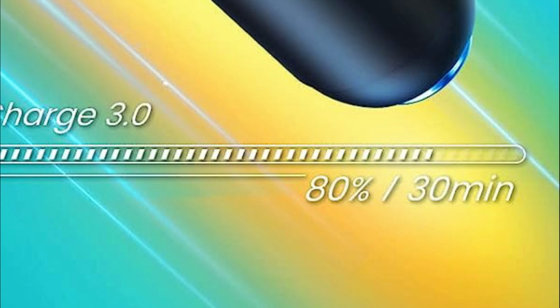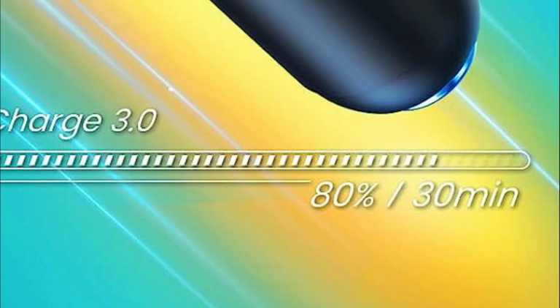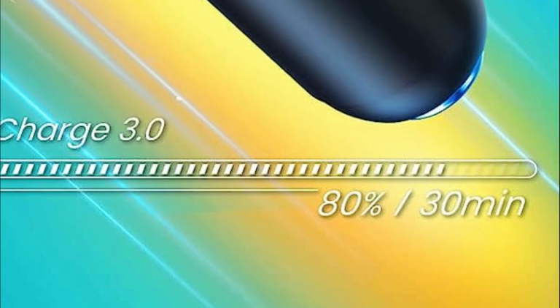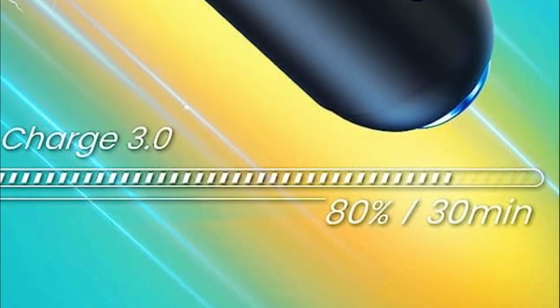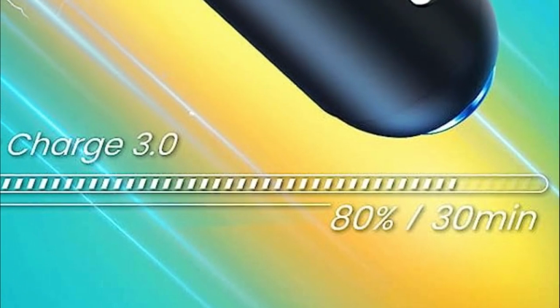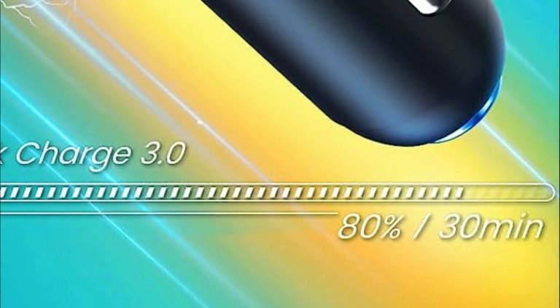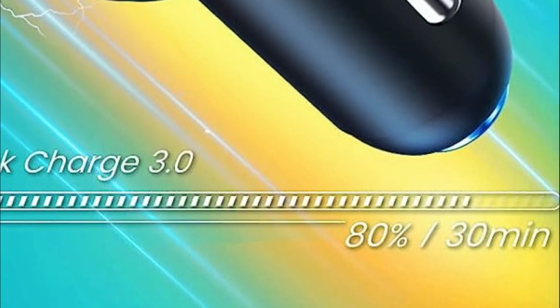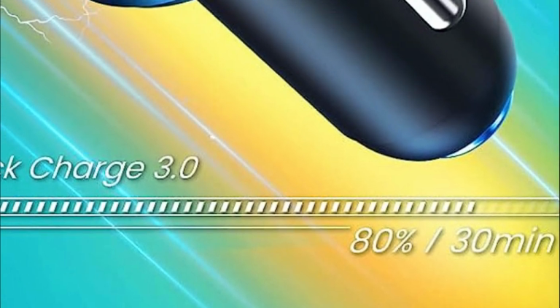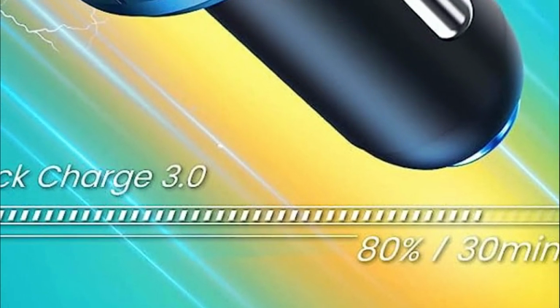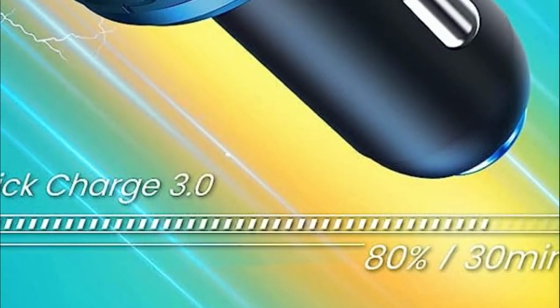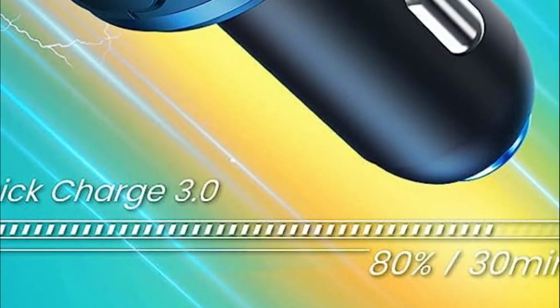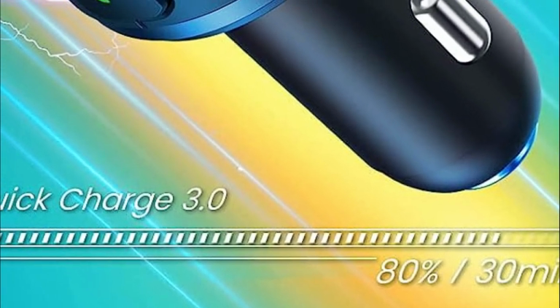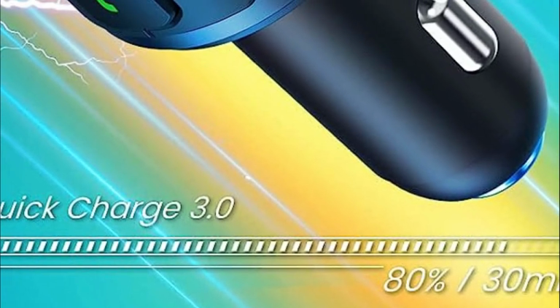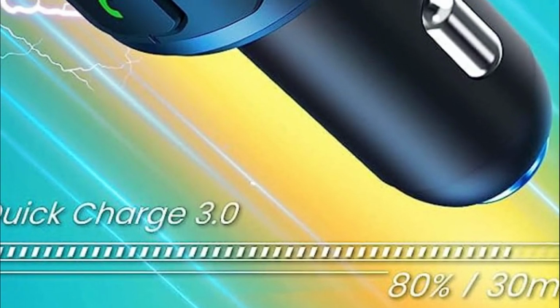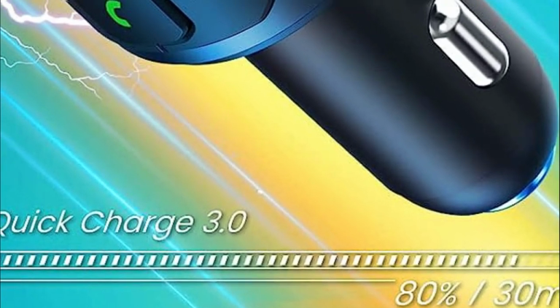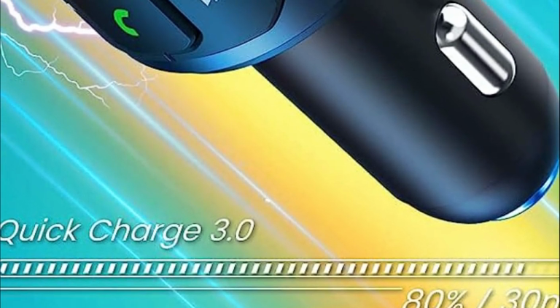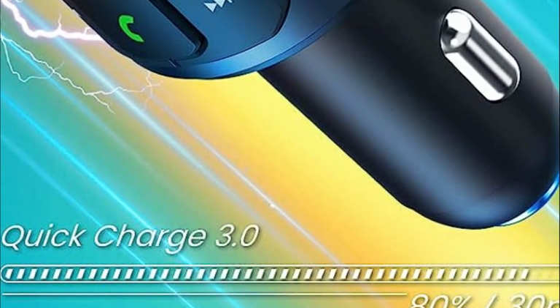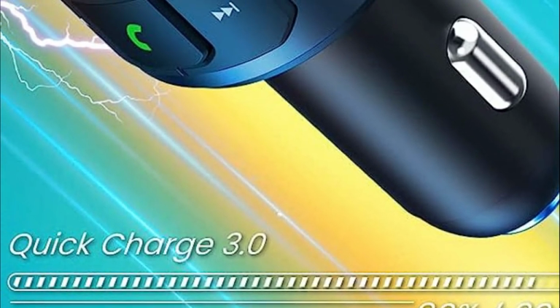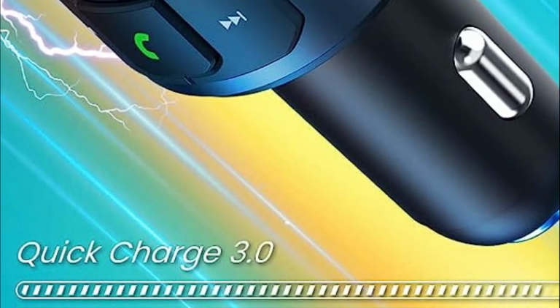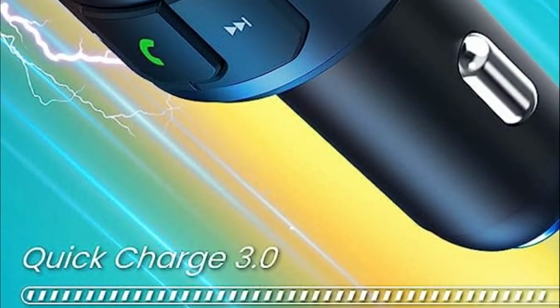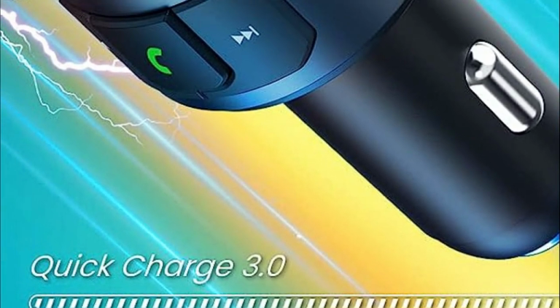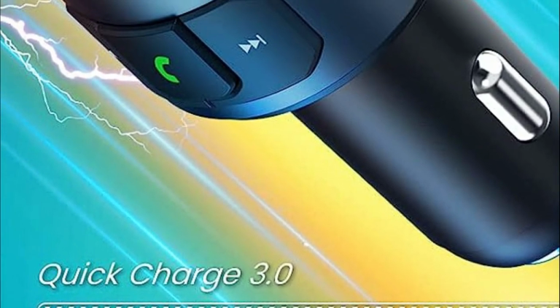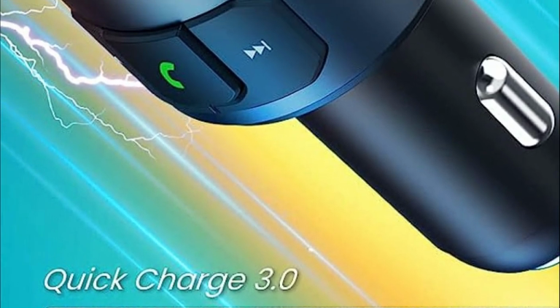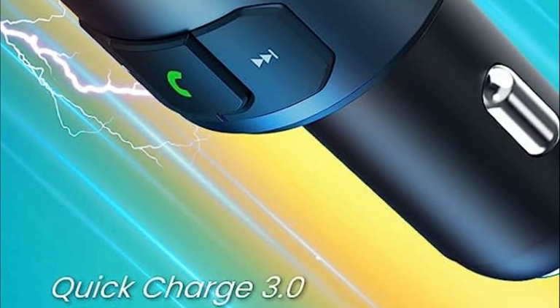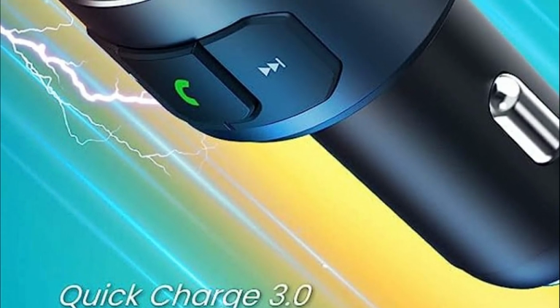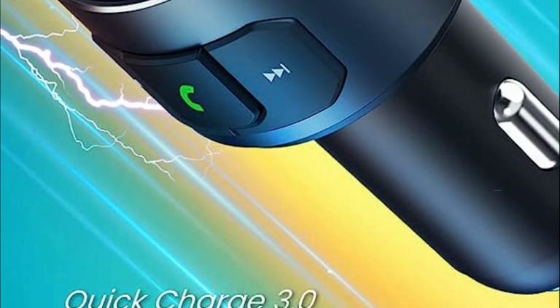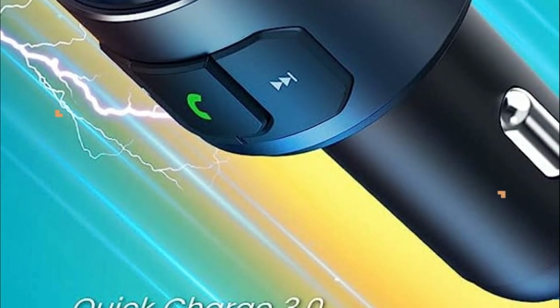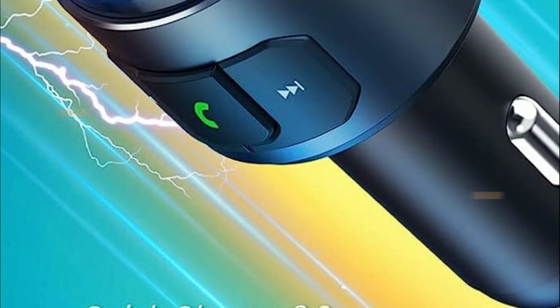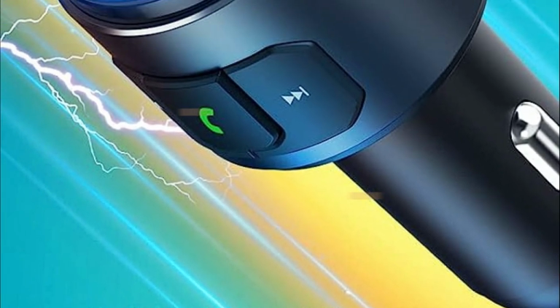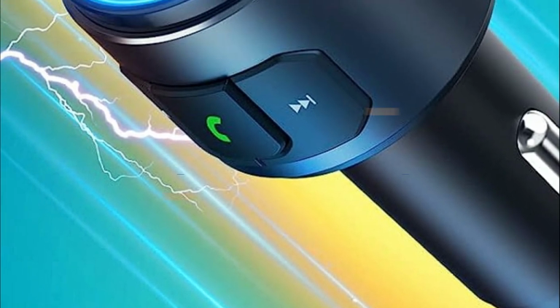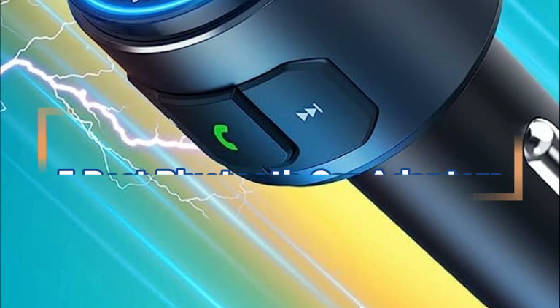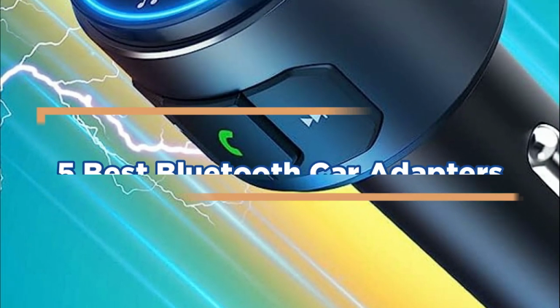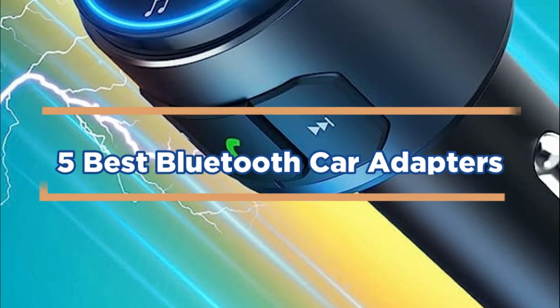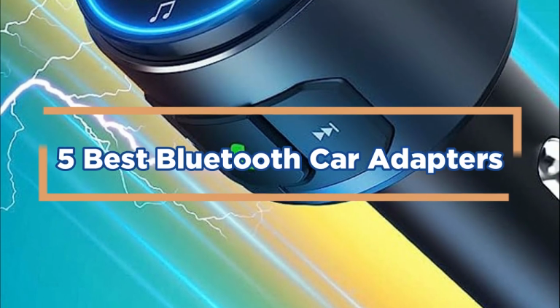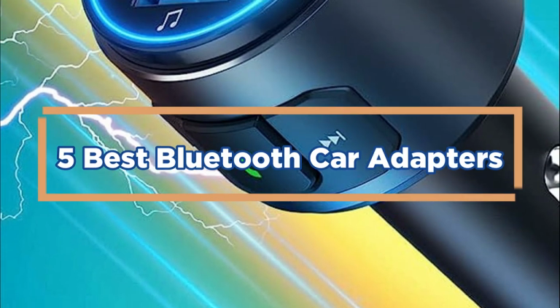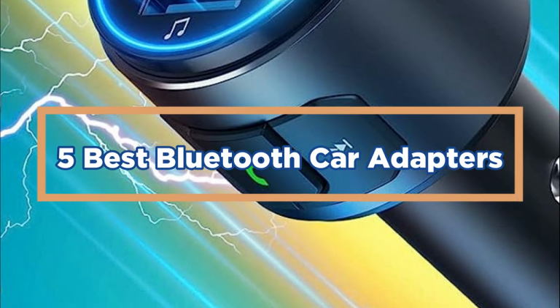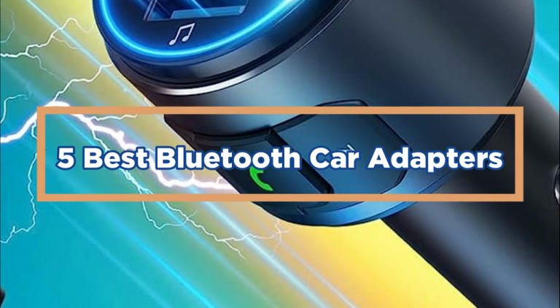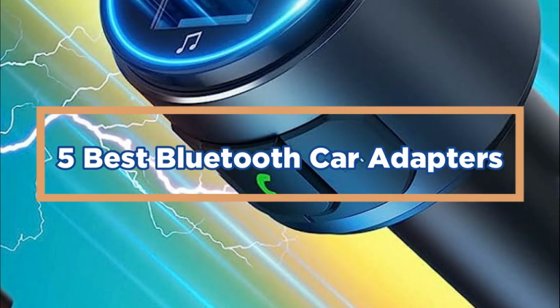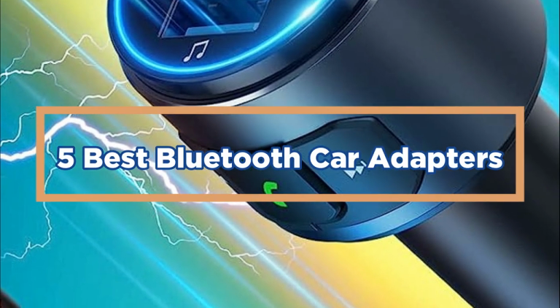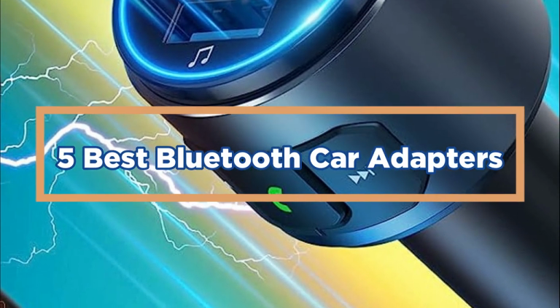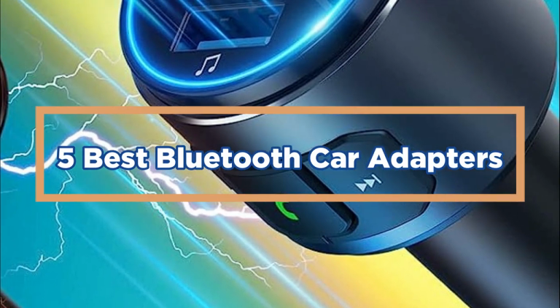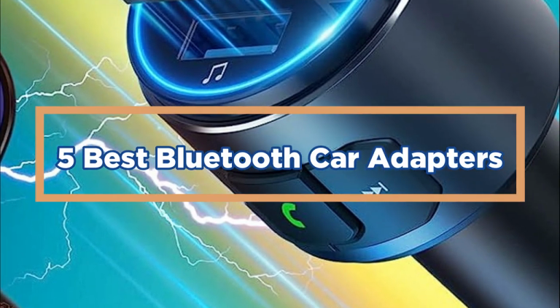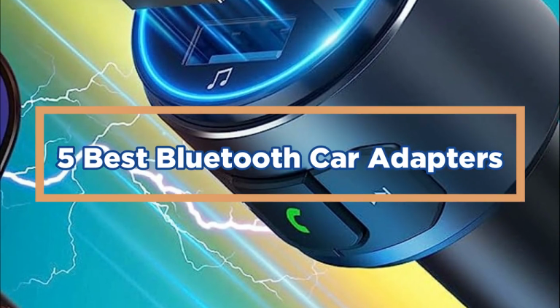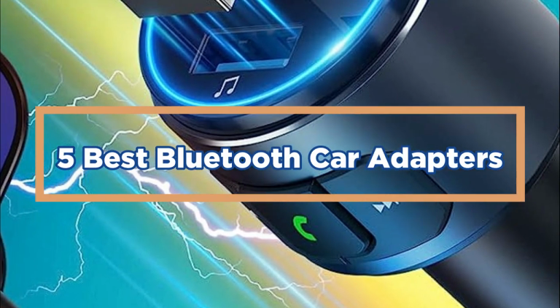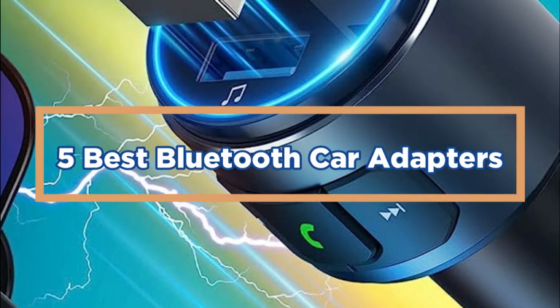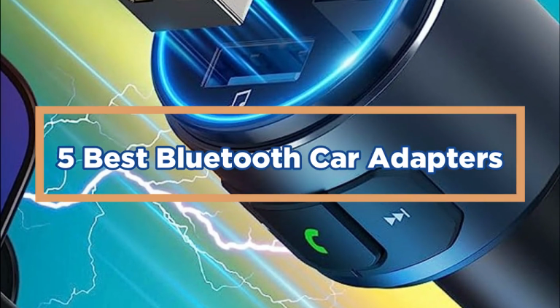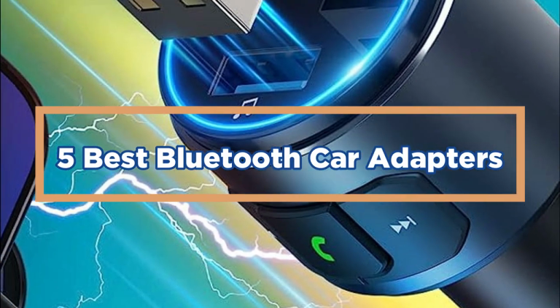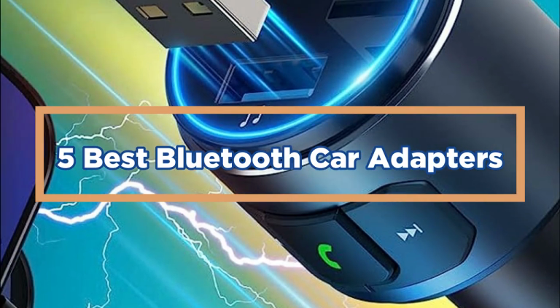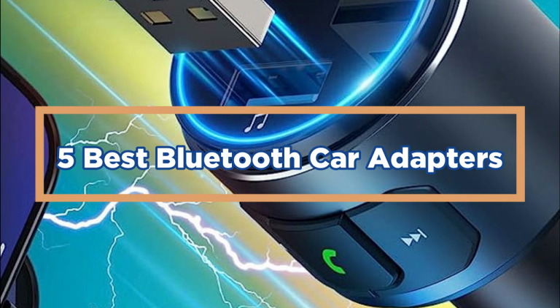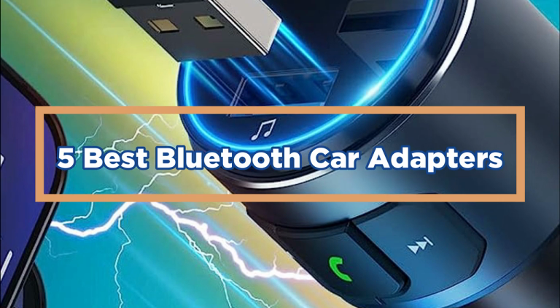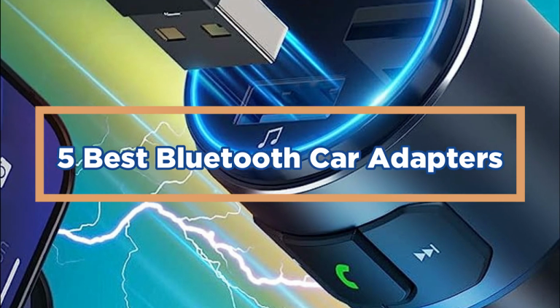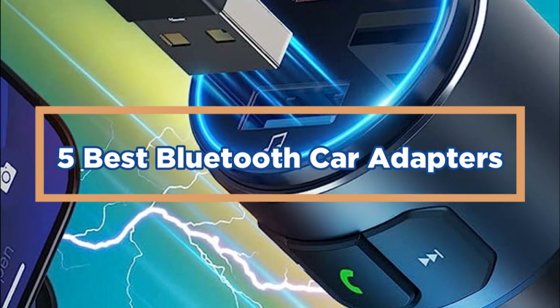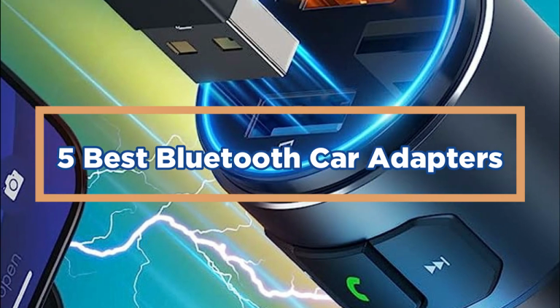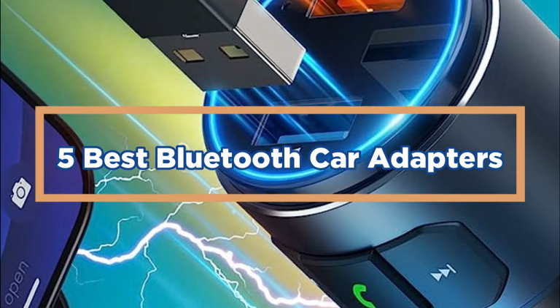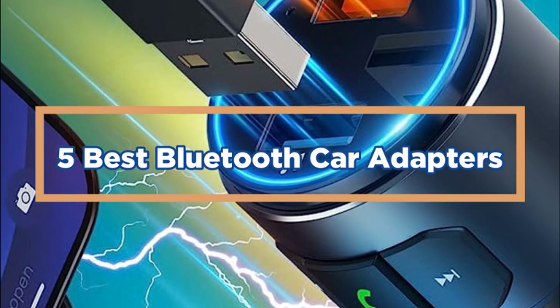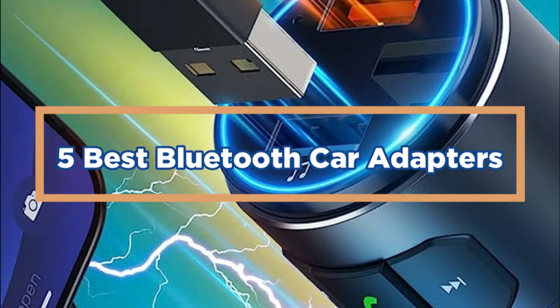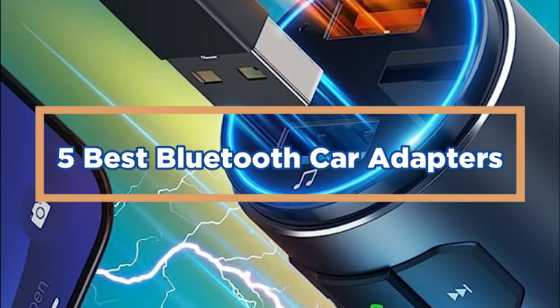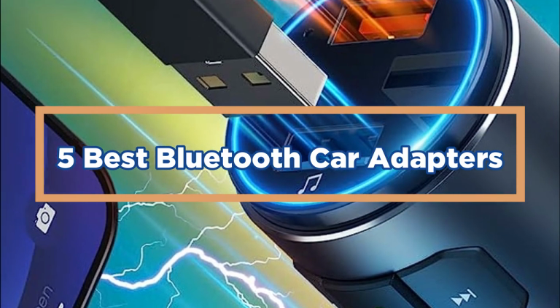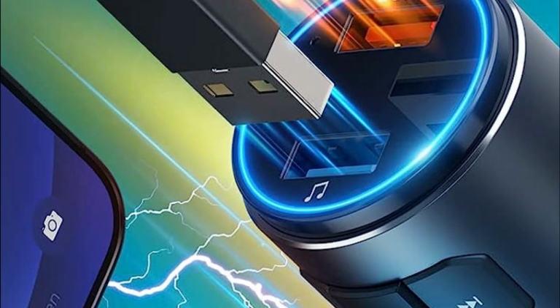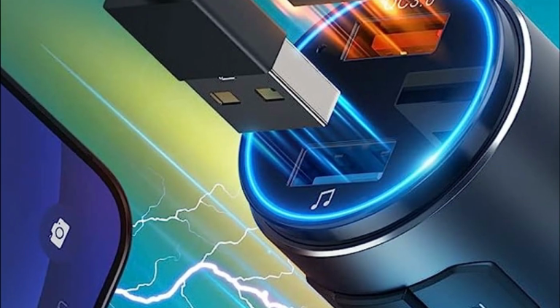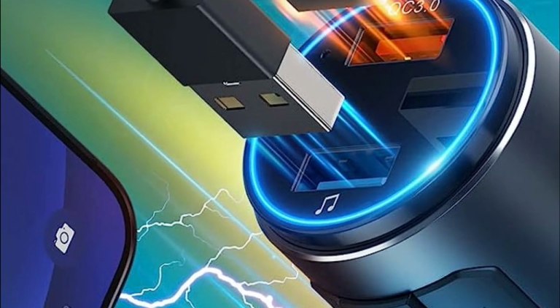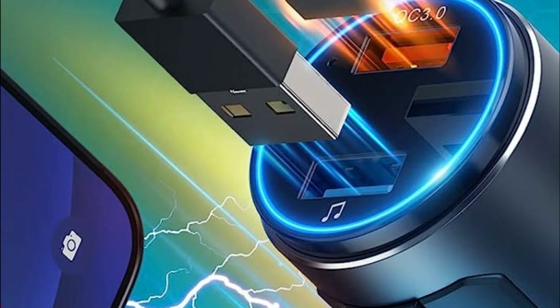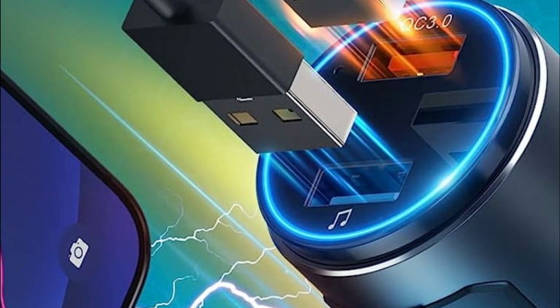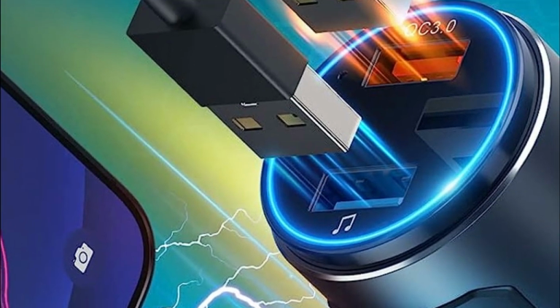In today's video, we will show you the top 5 best Bluetooth car adapters. So, let's get started.